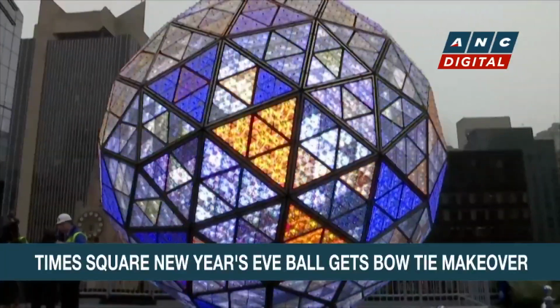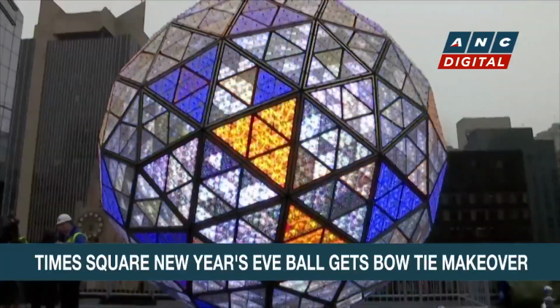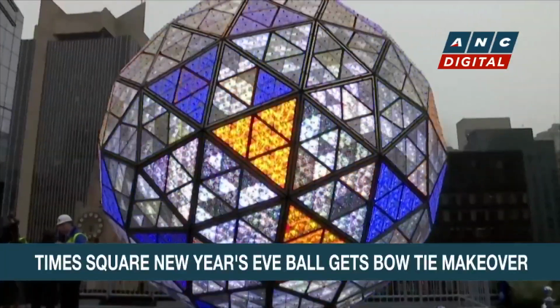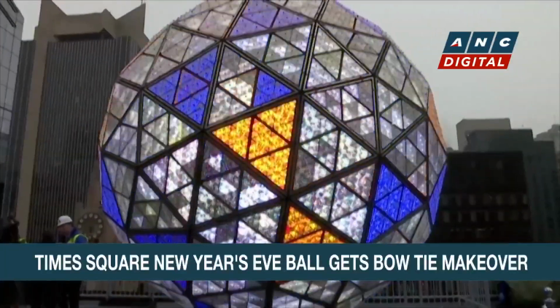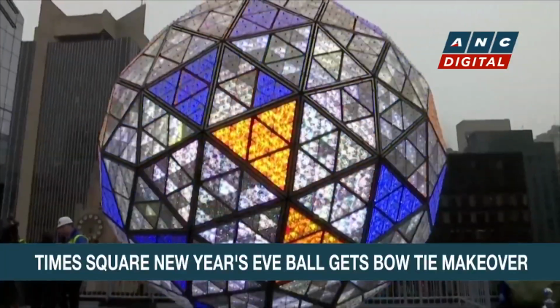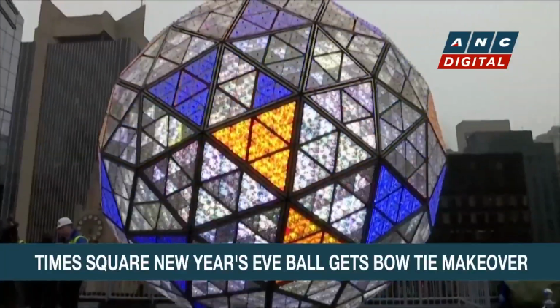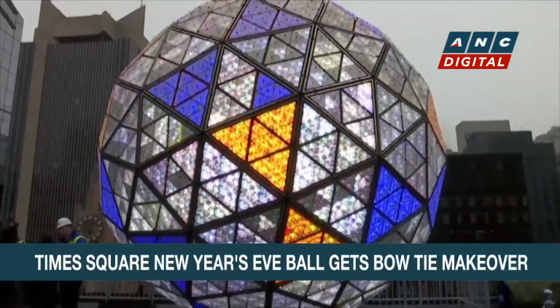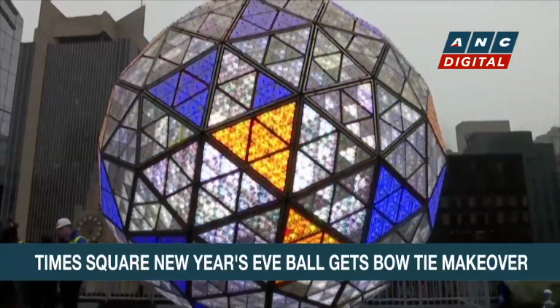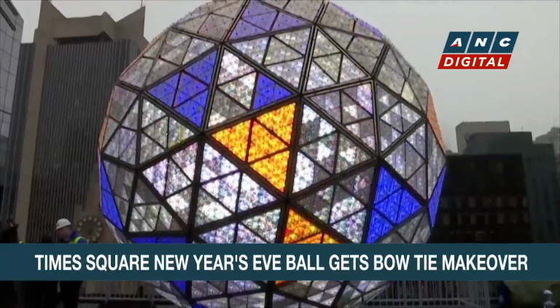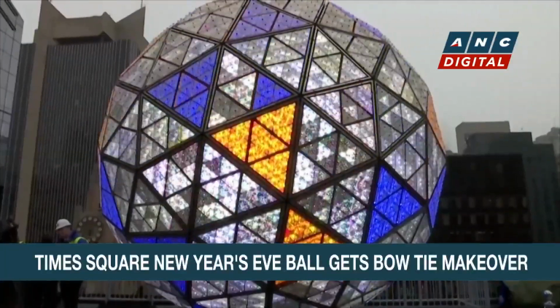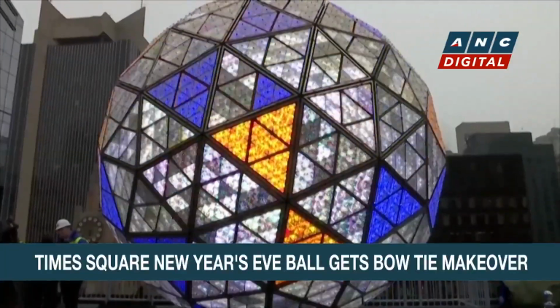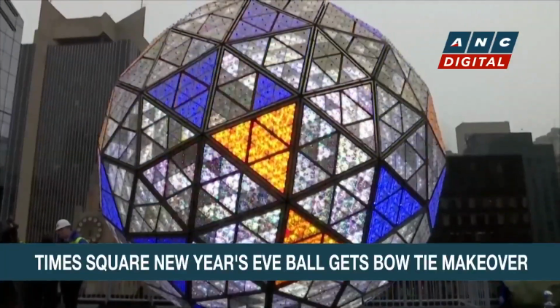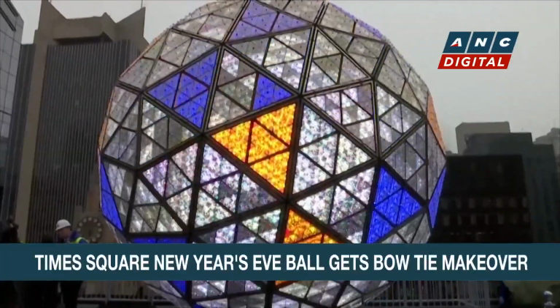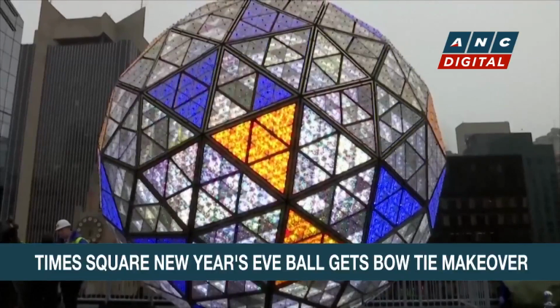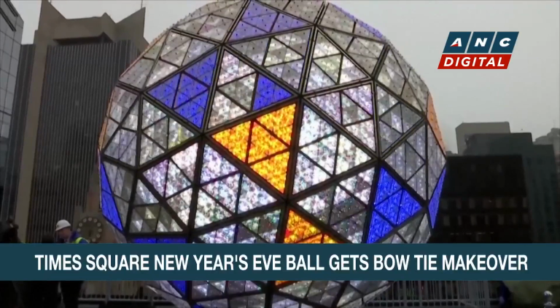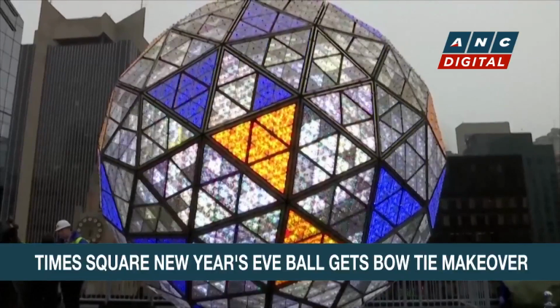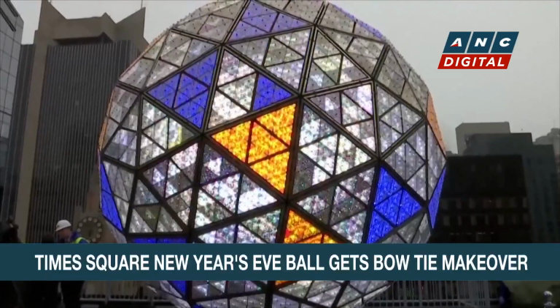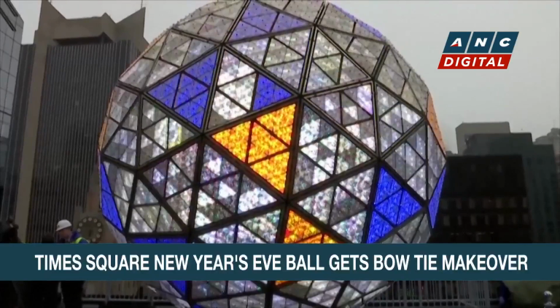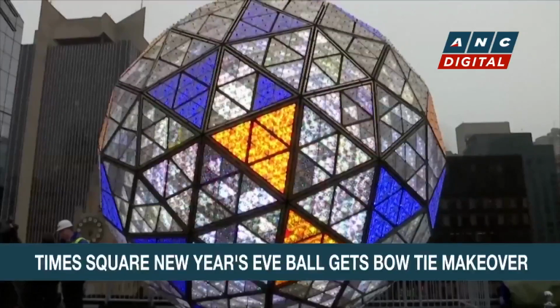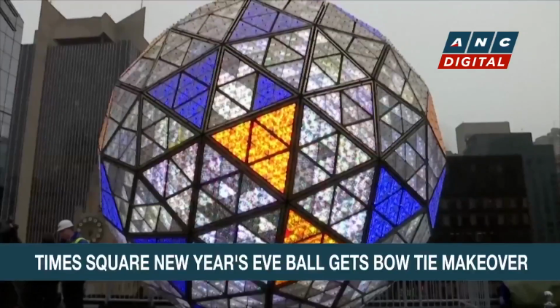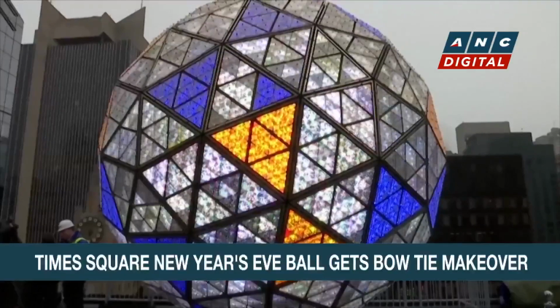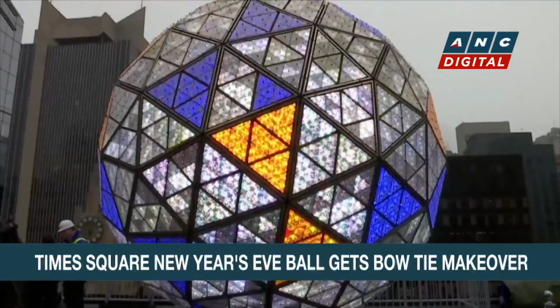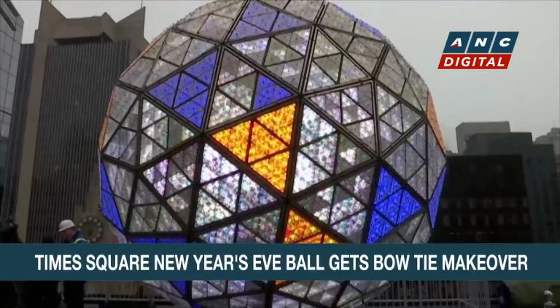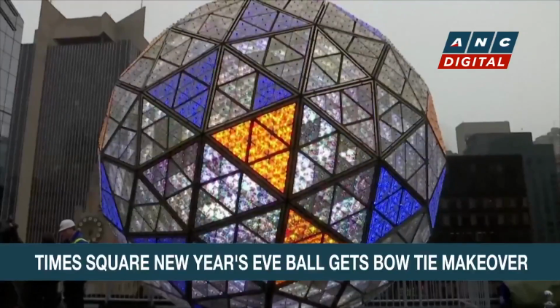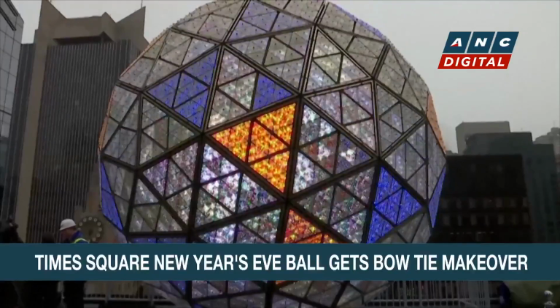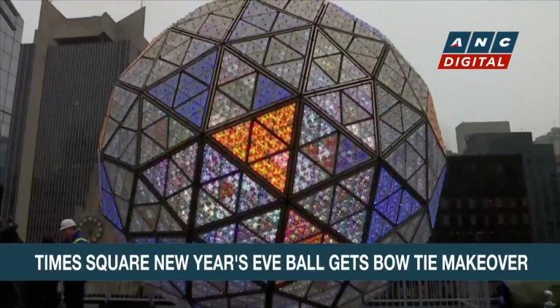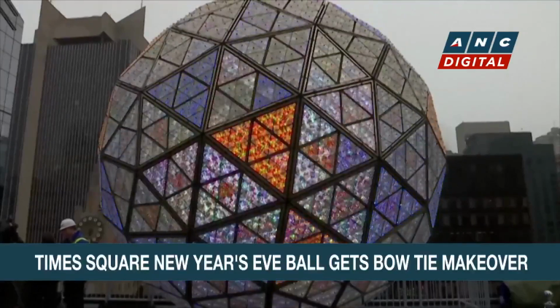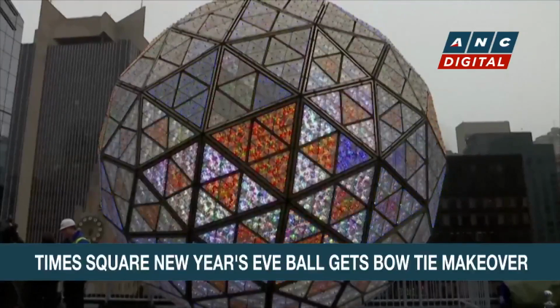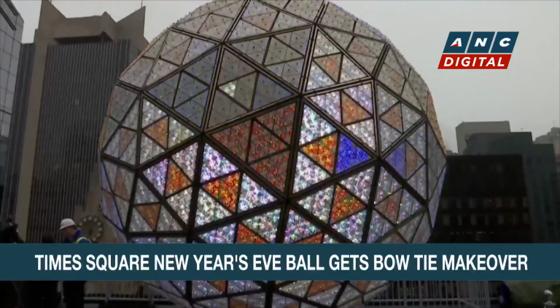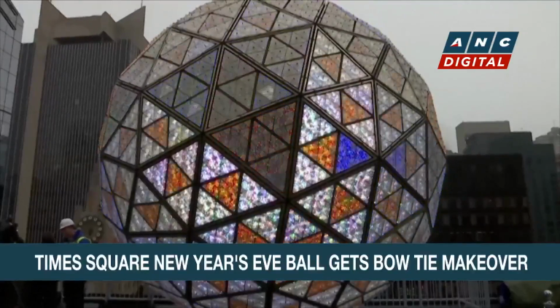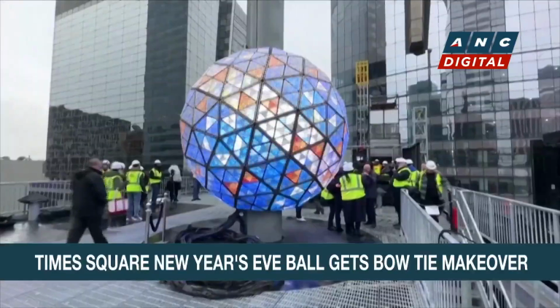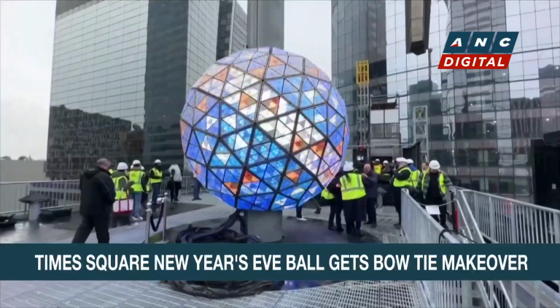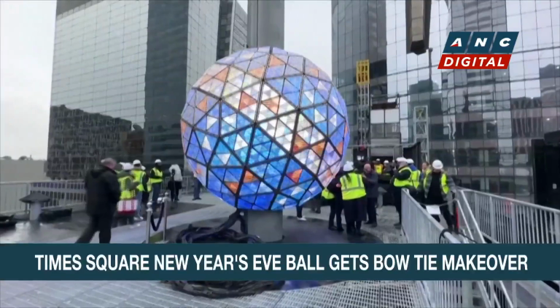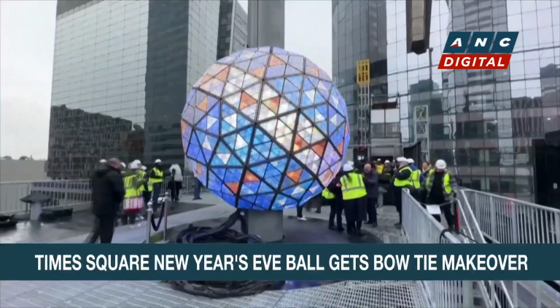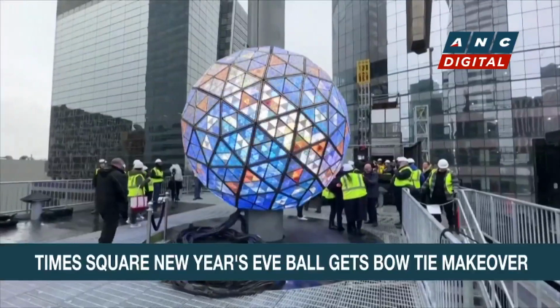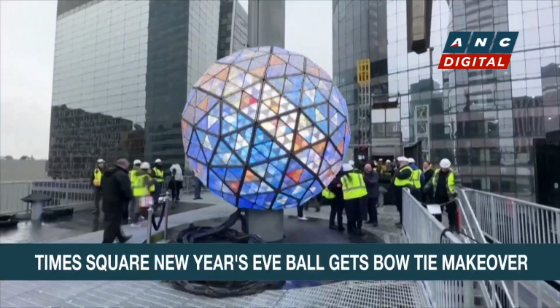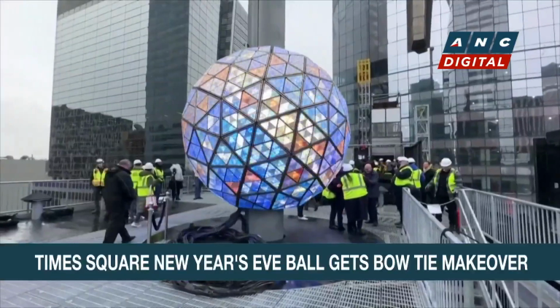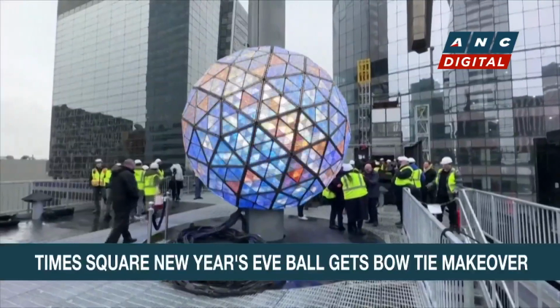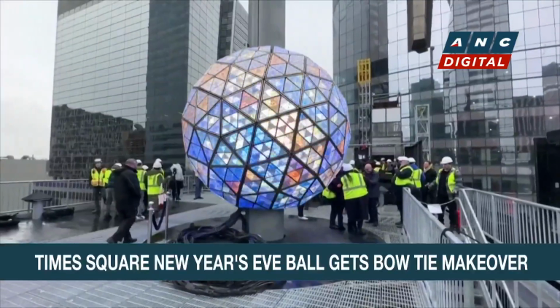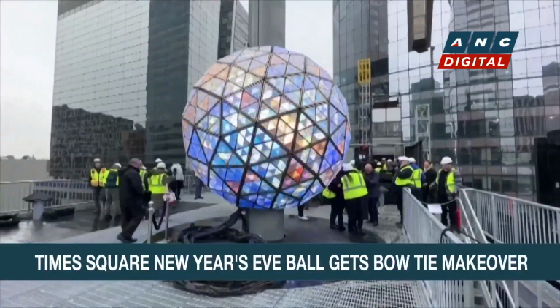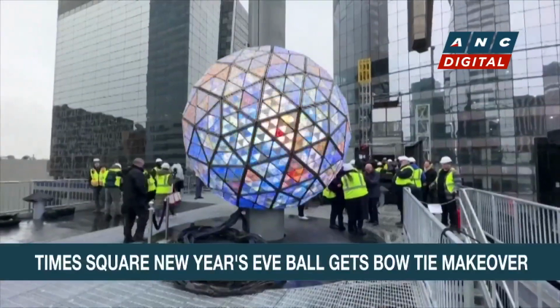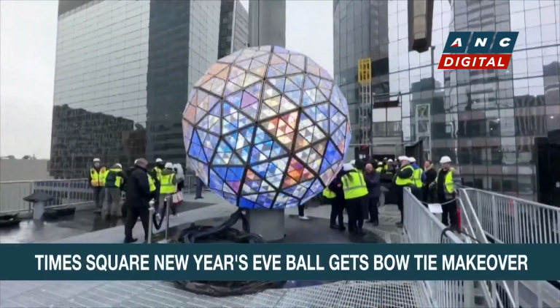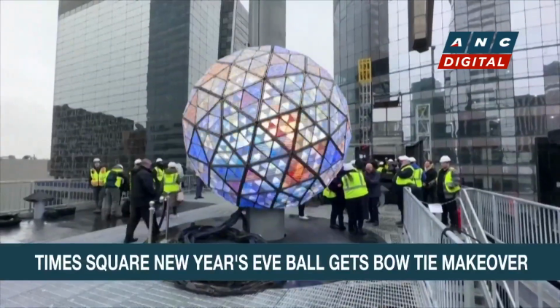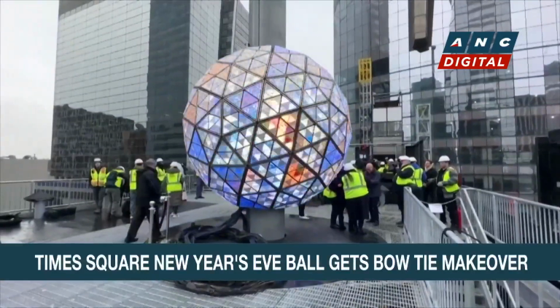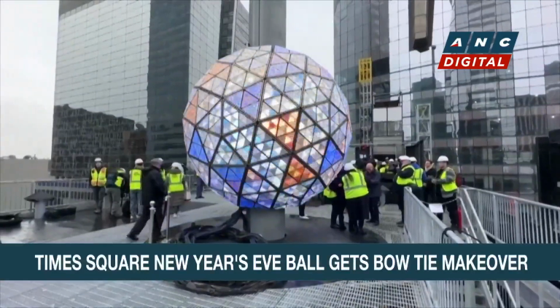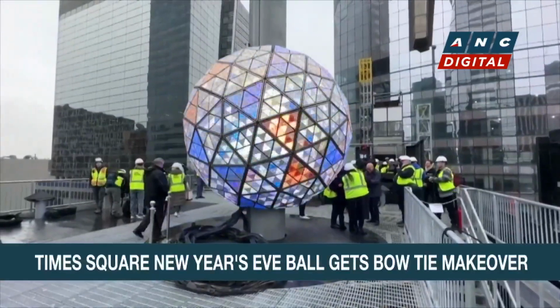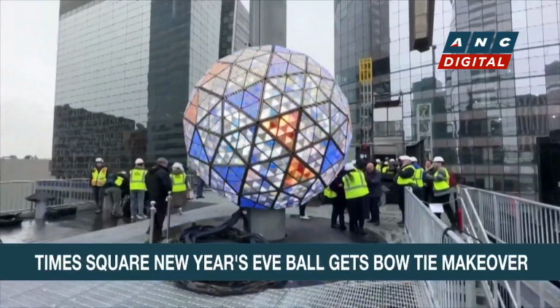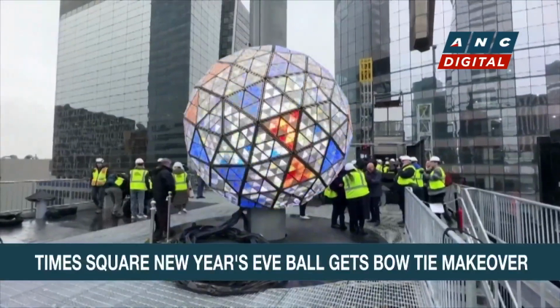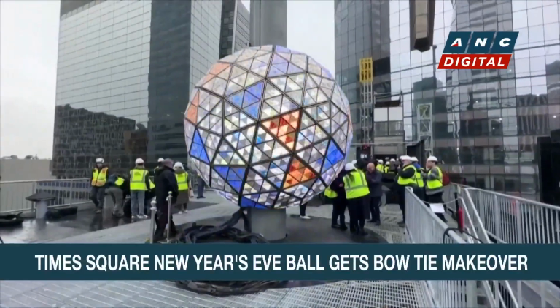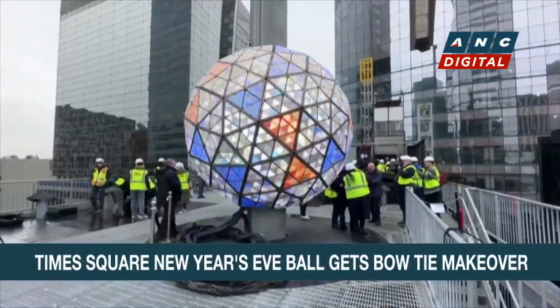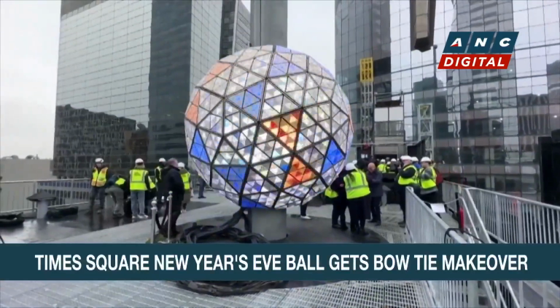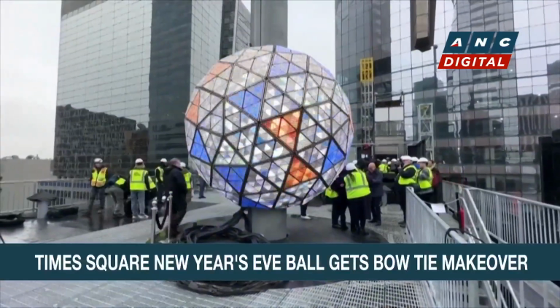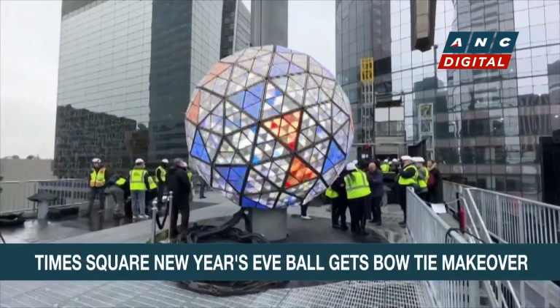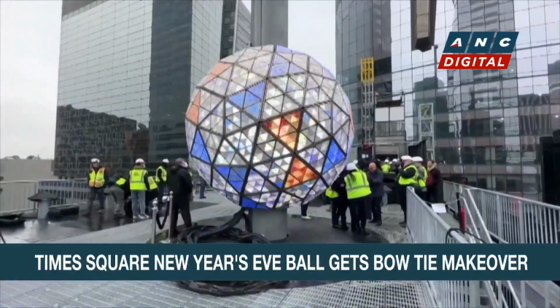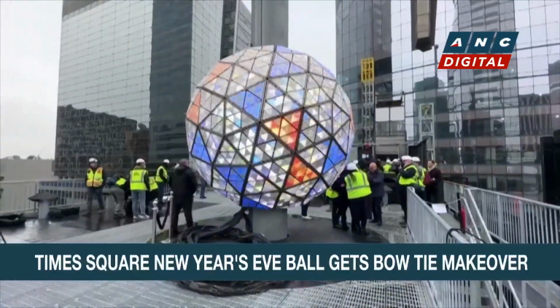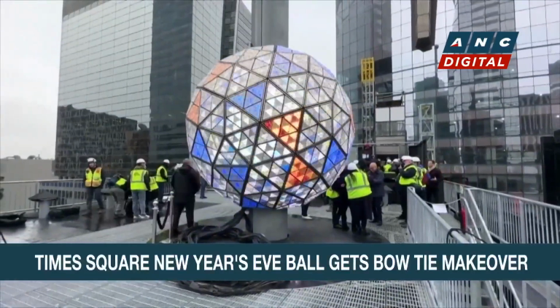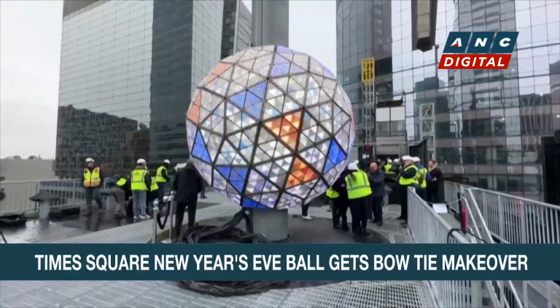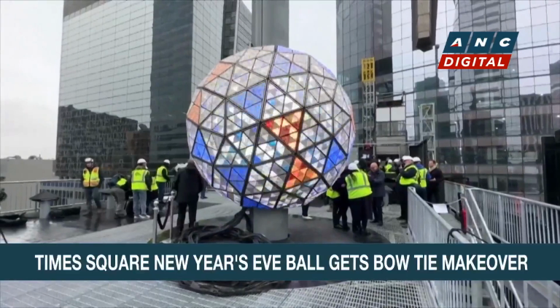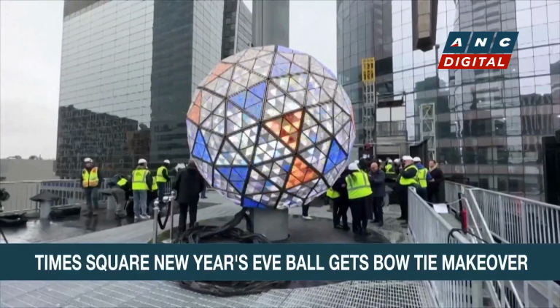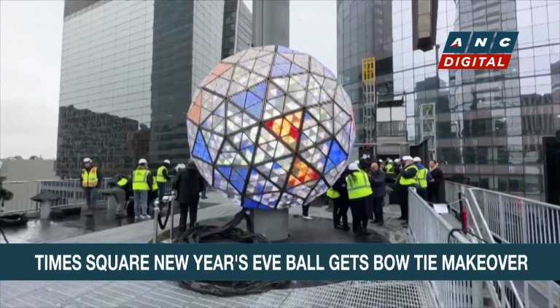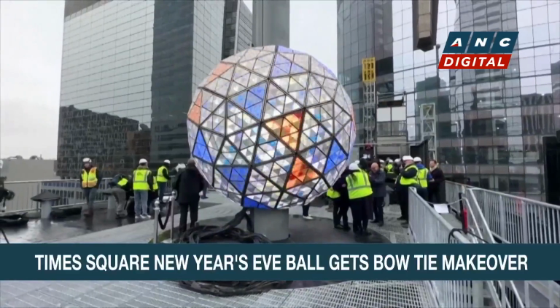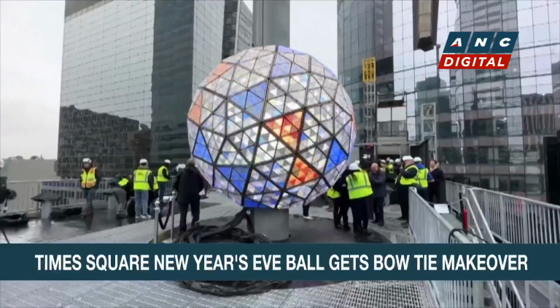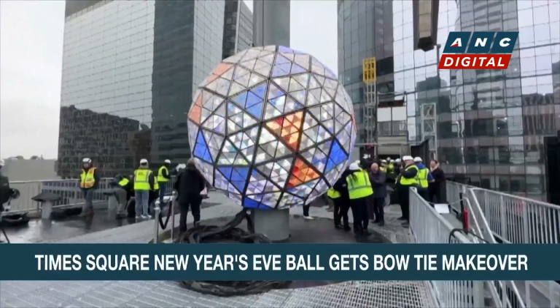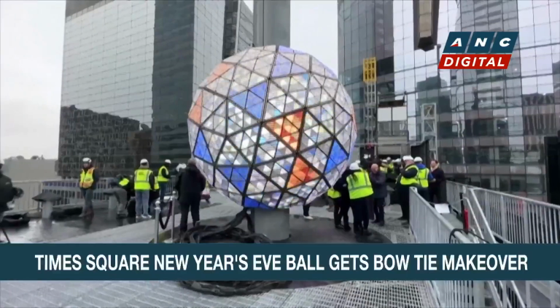On New Year's Eve, the ball will gracefully descend from the summit of One Times Square, marking a bright start to 2024.